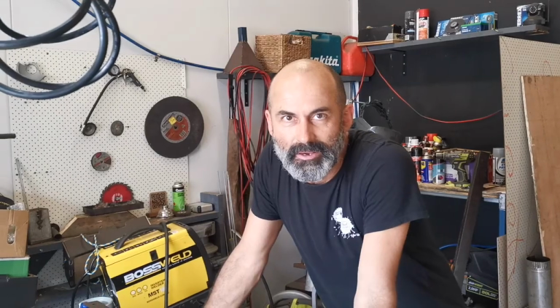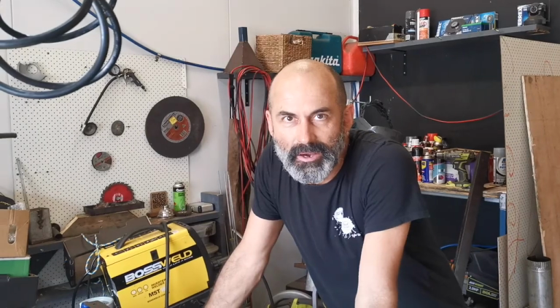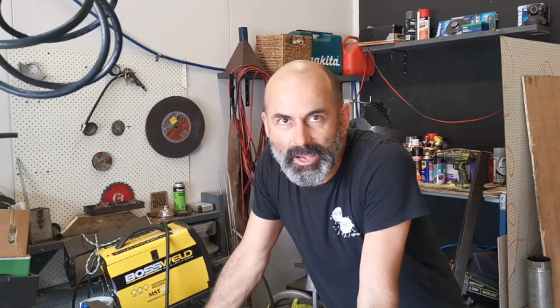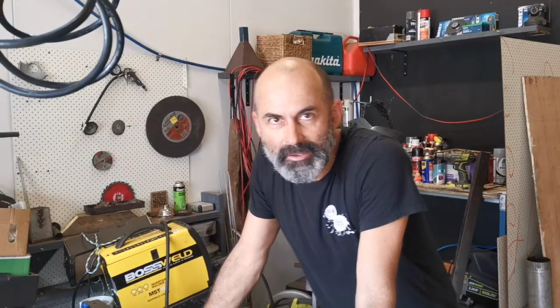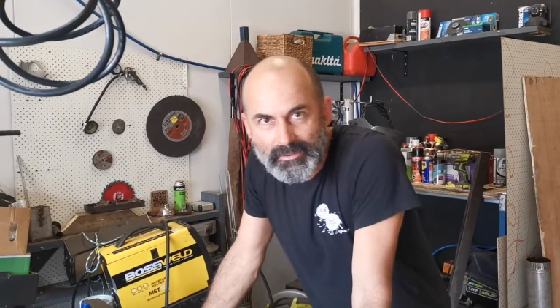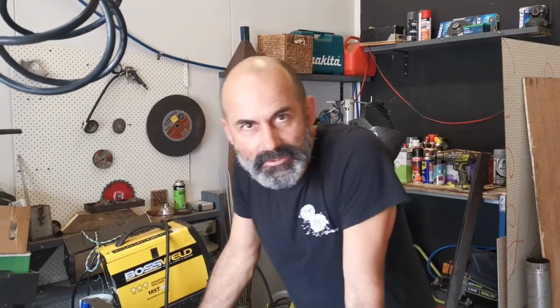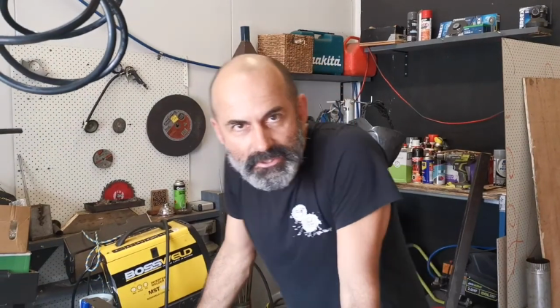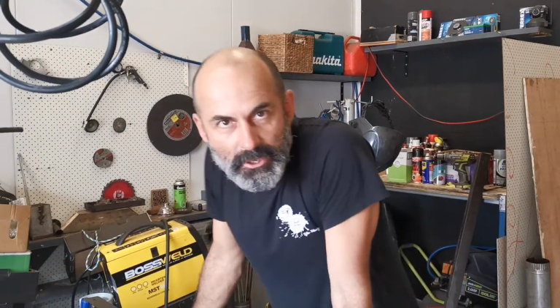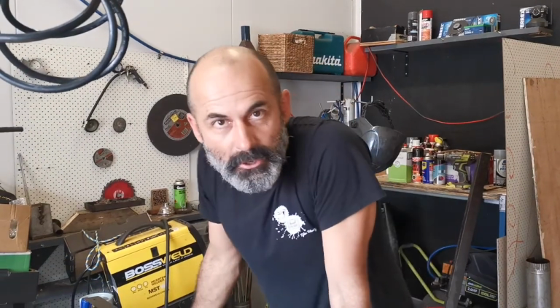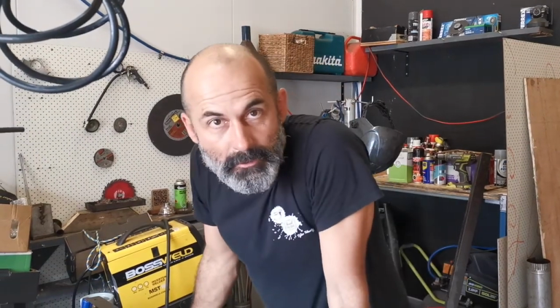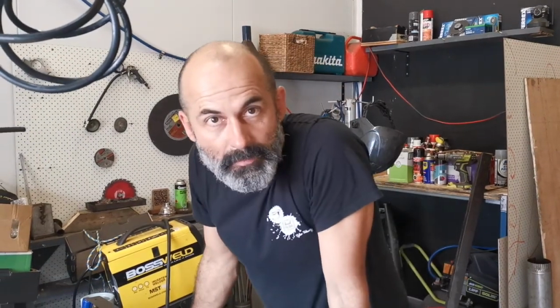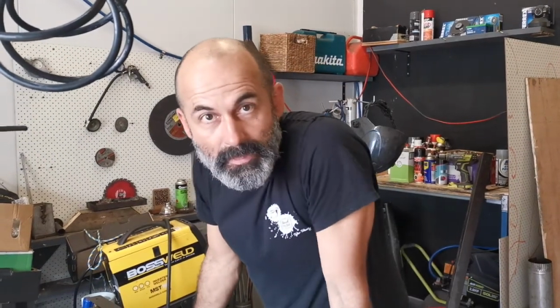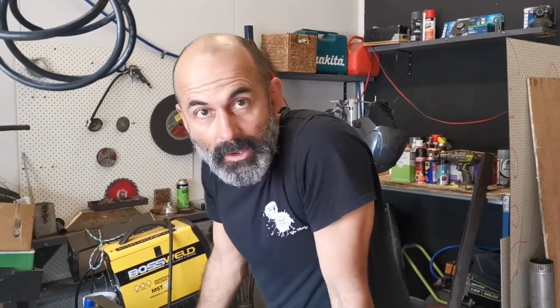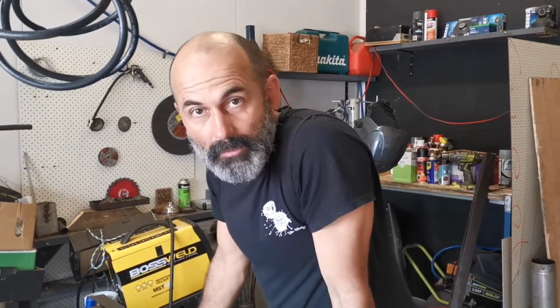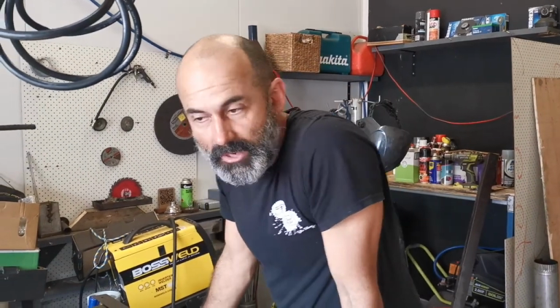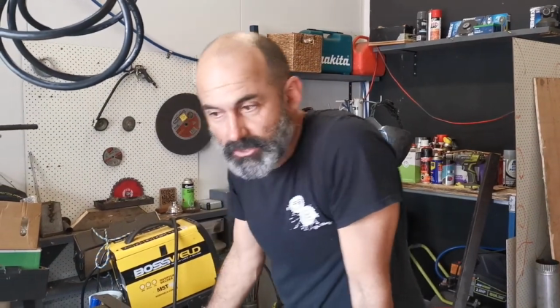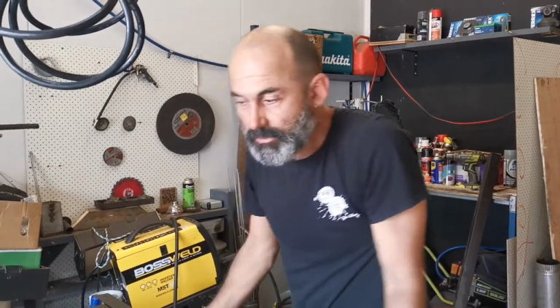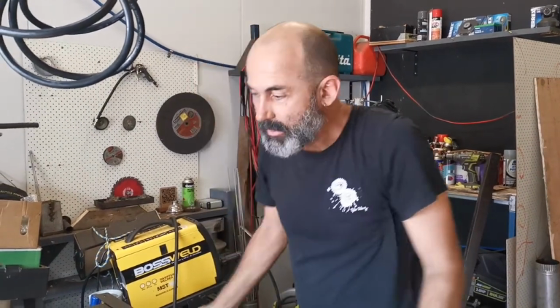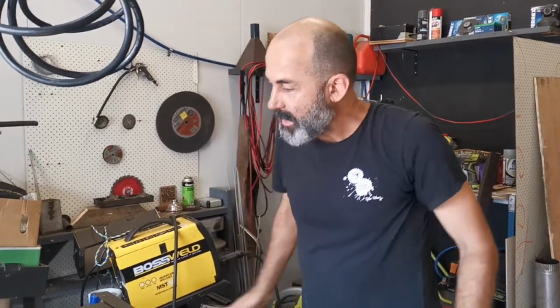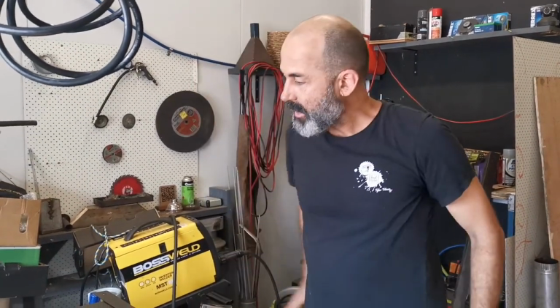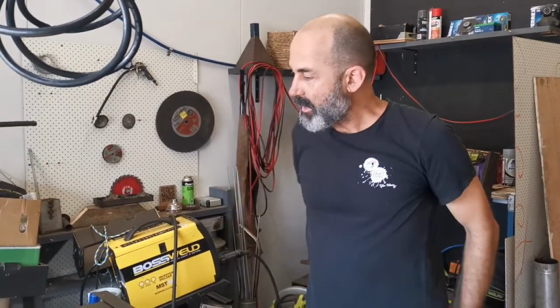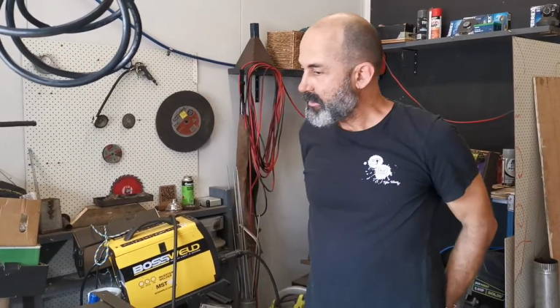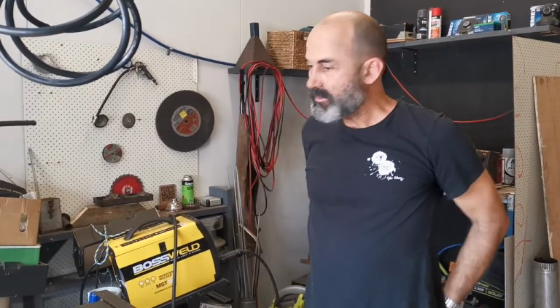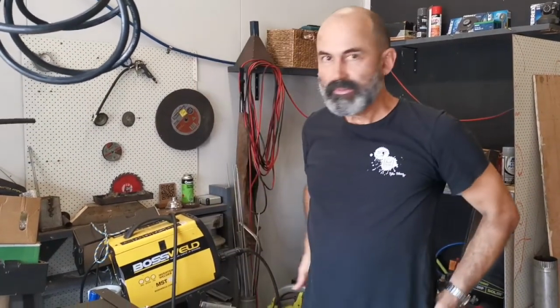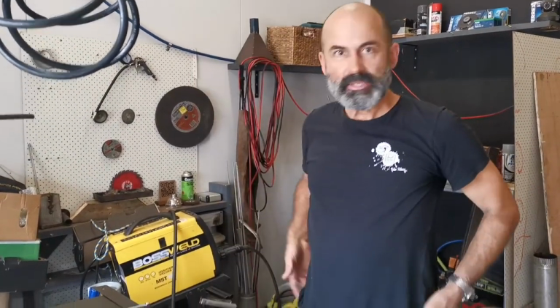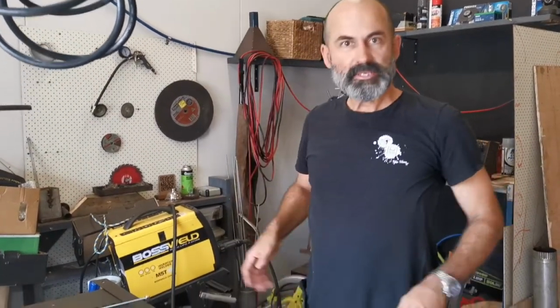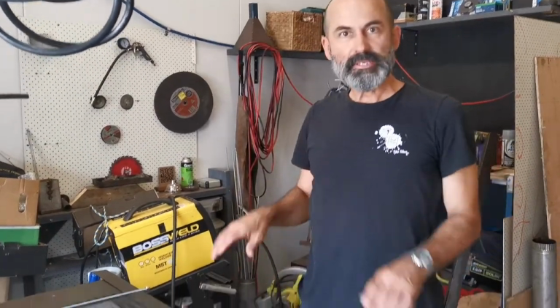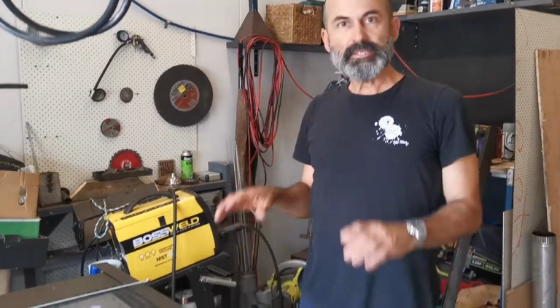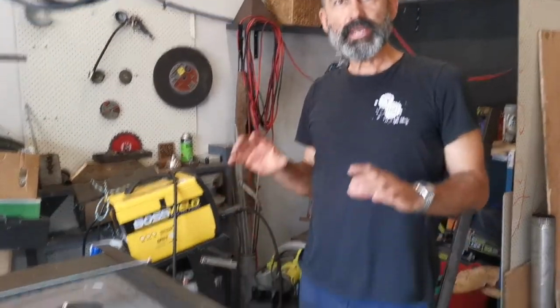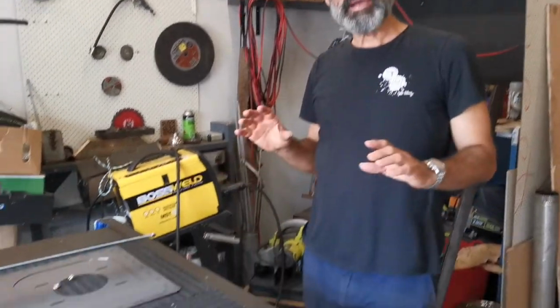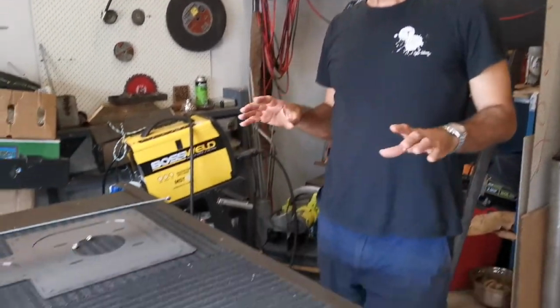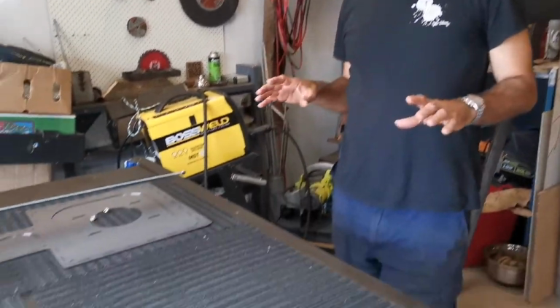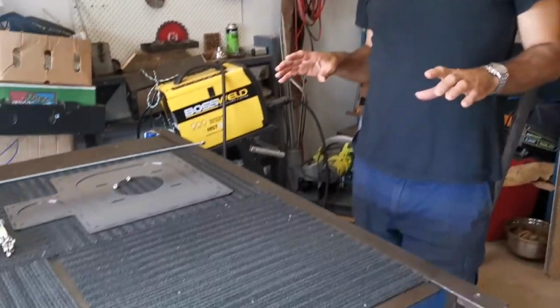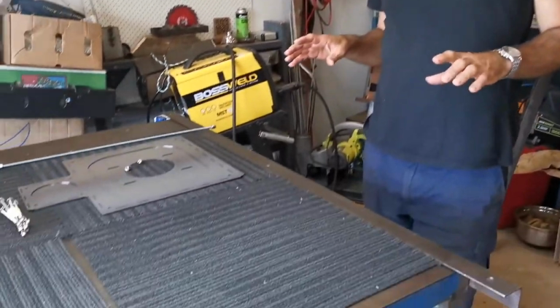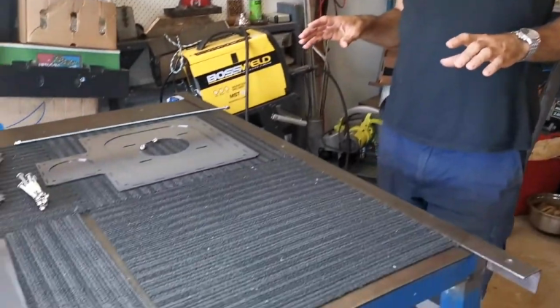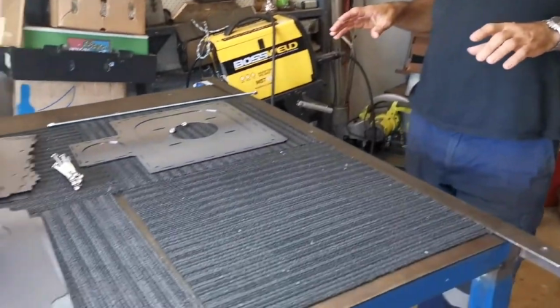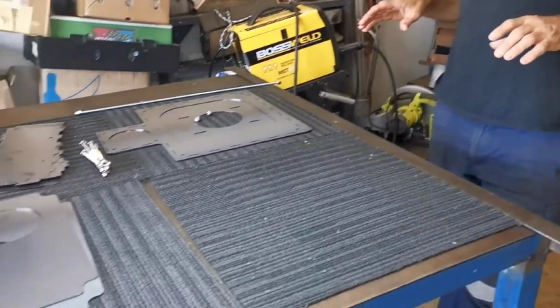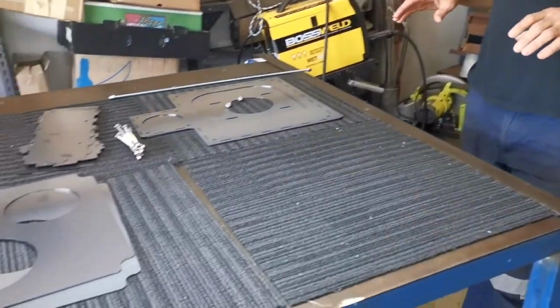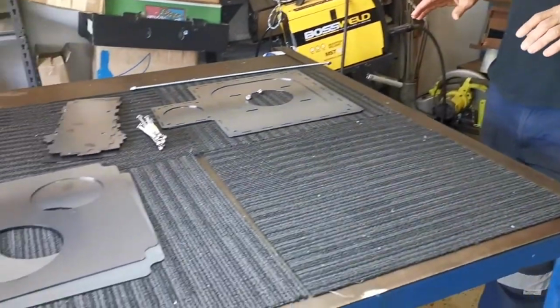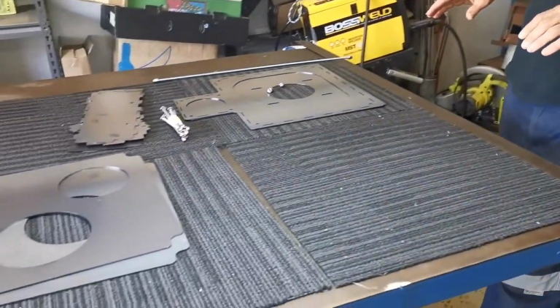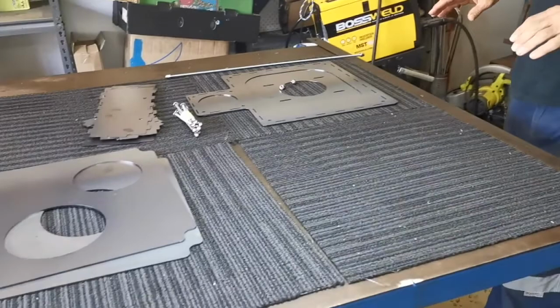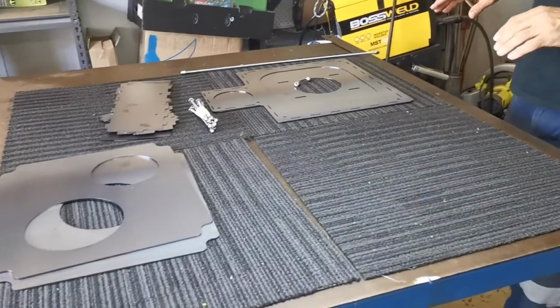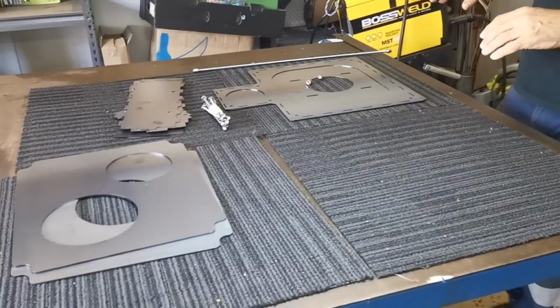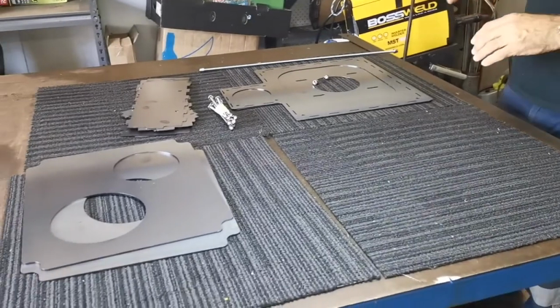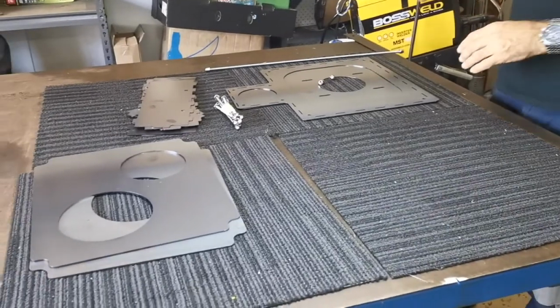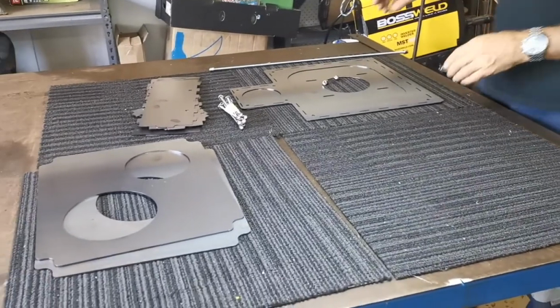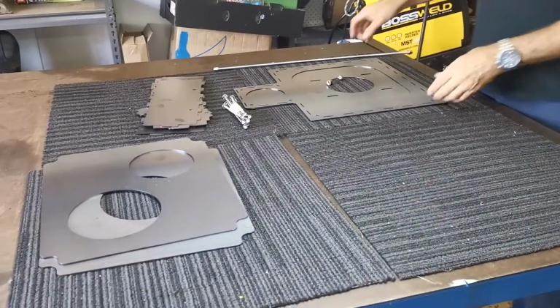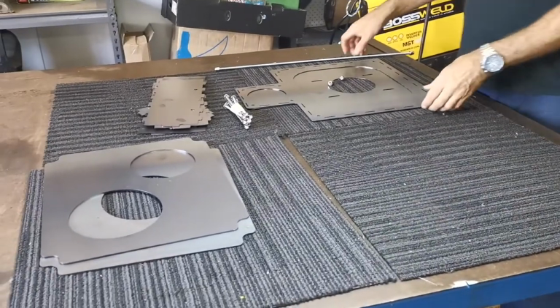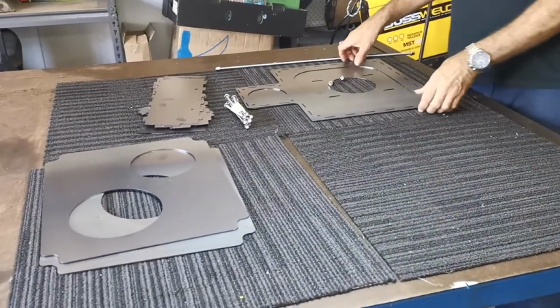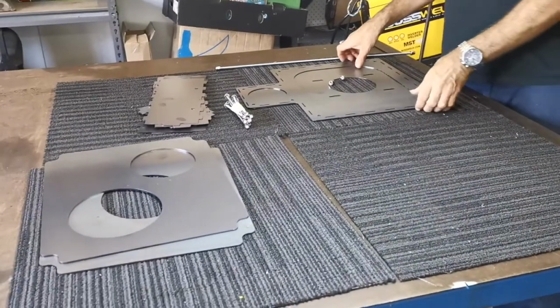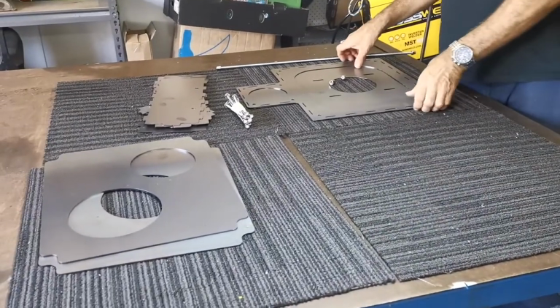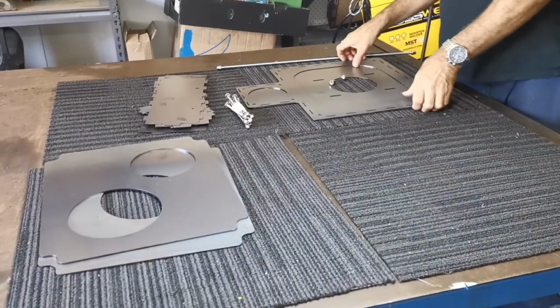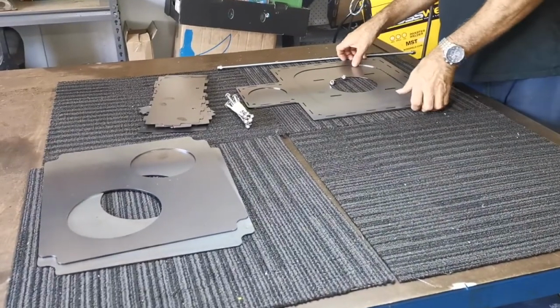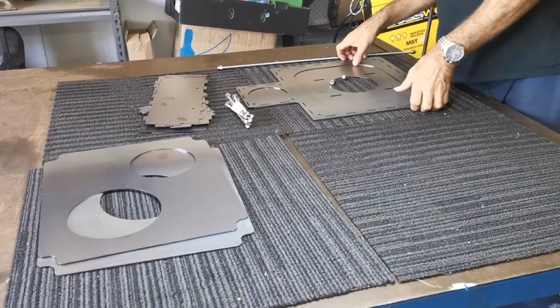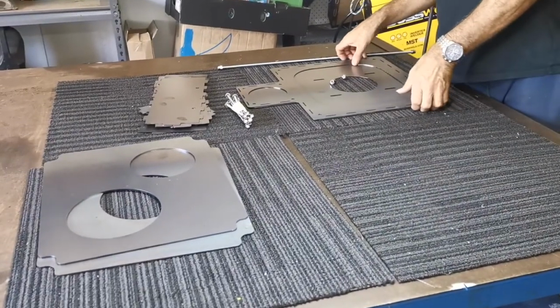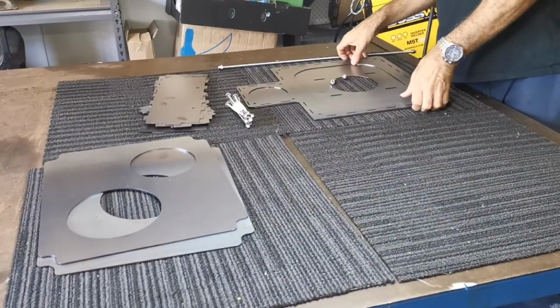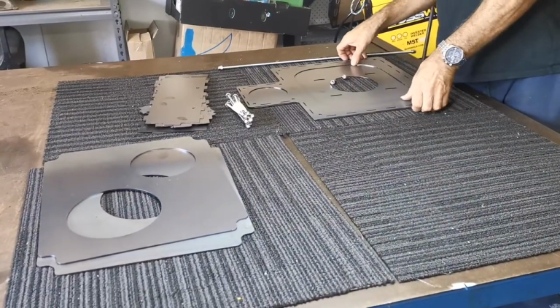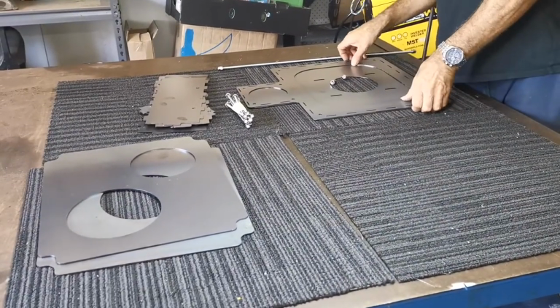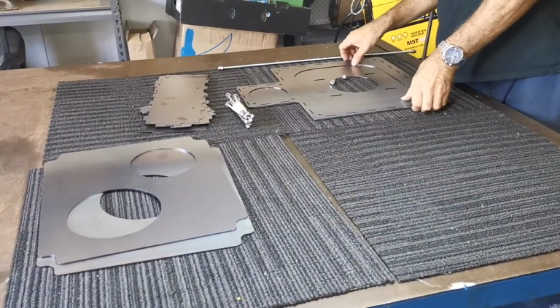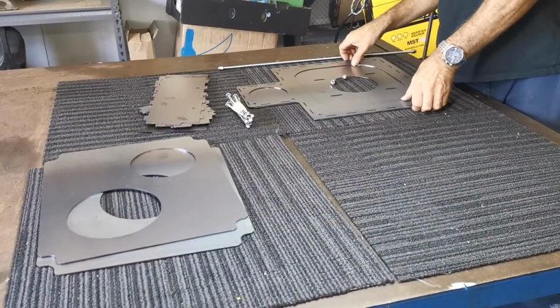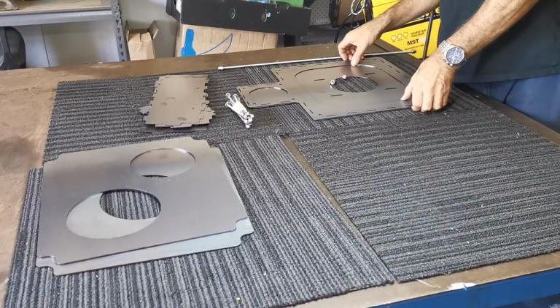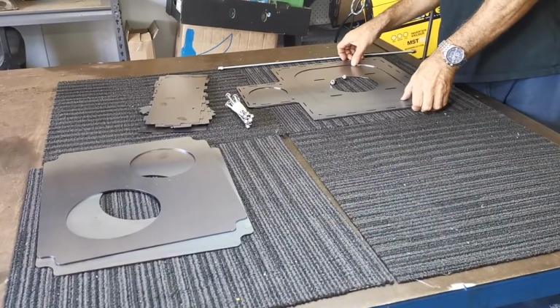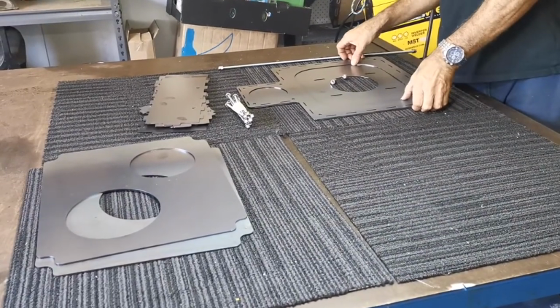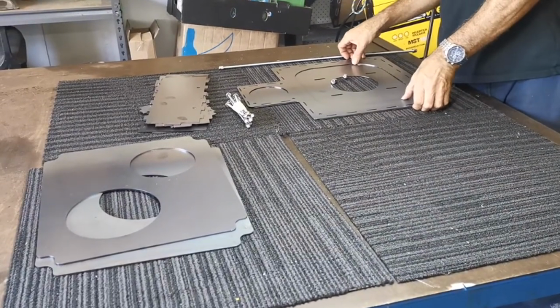Hi, I'm Russell and this is how we put together the Eco Stoves cooktop.